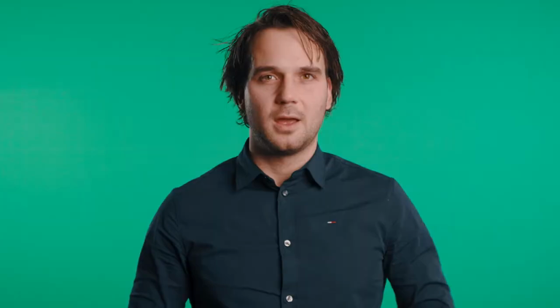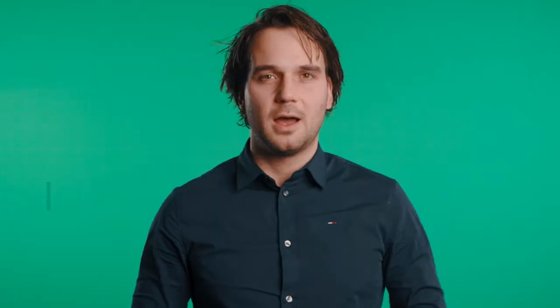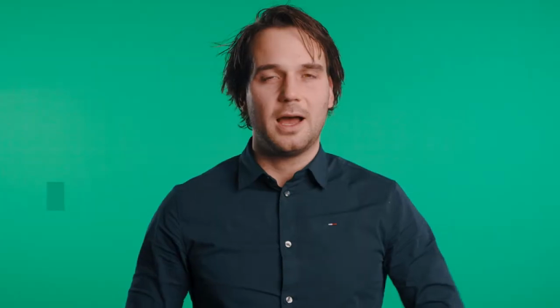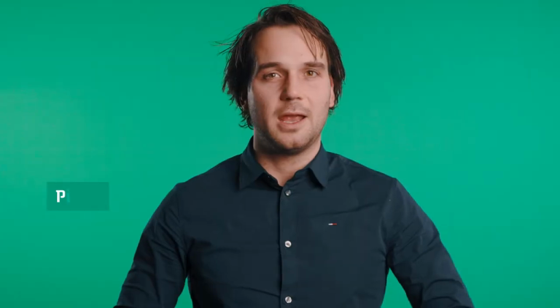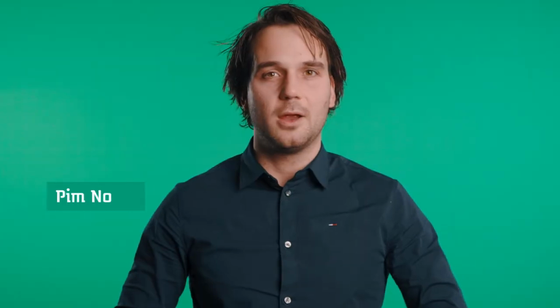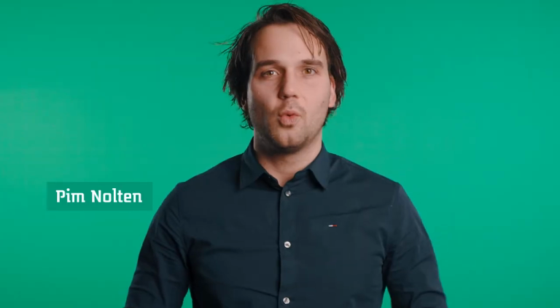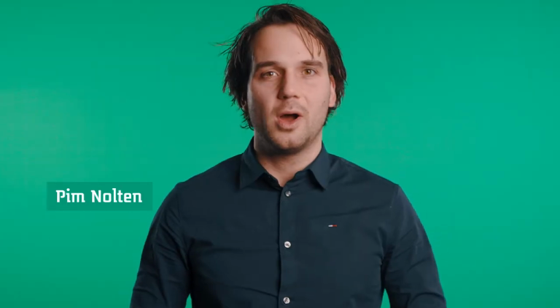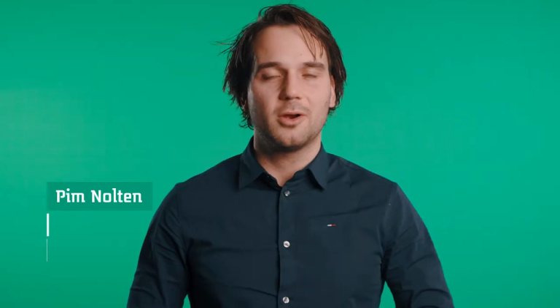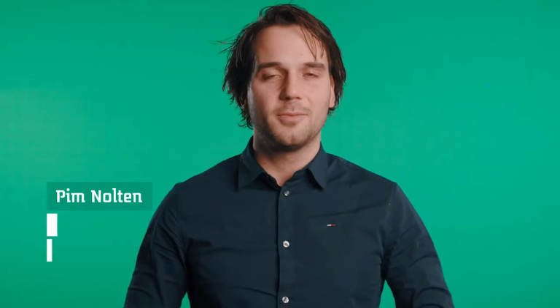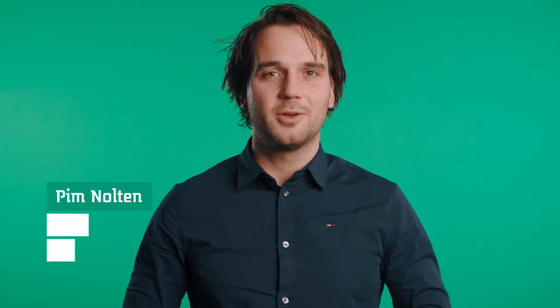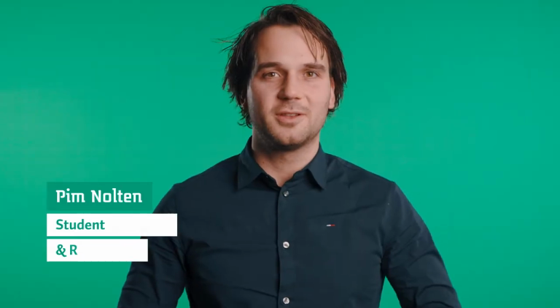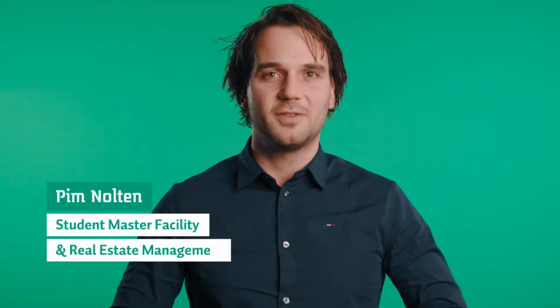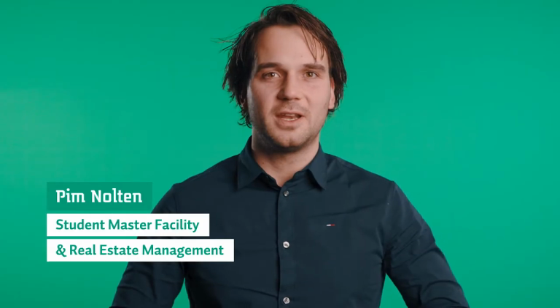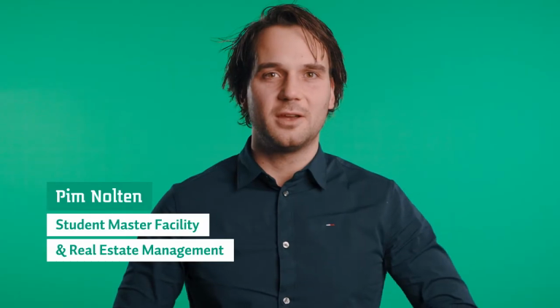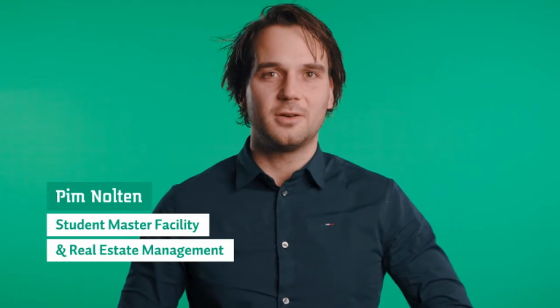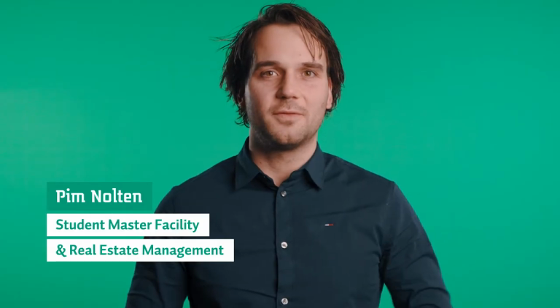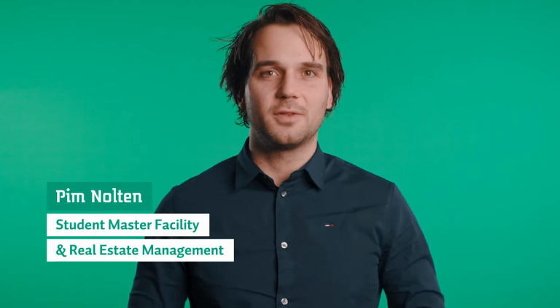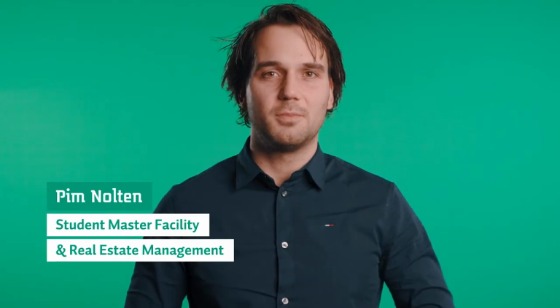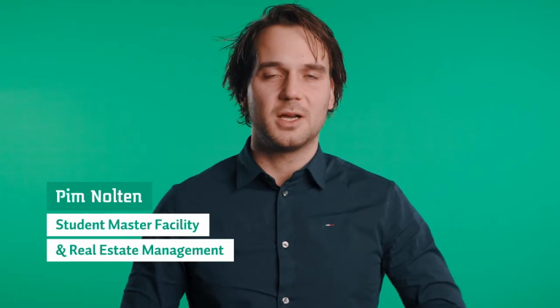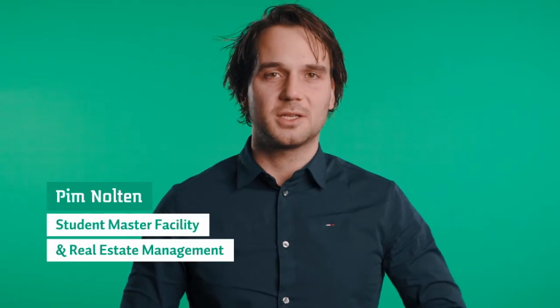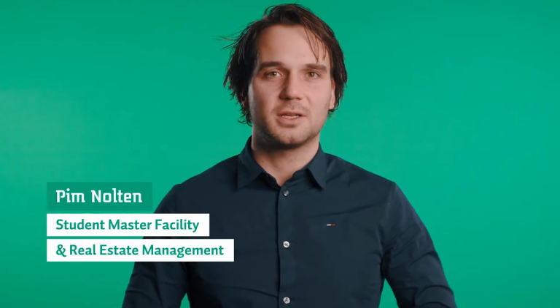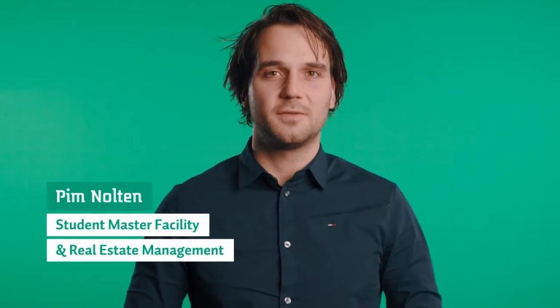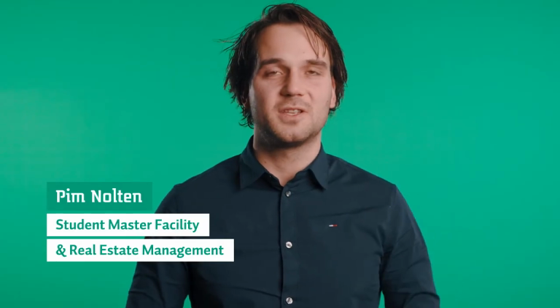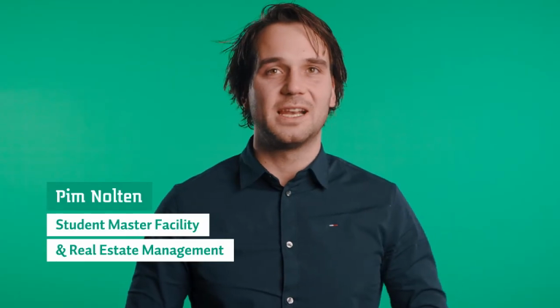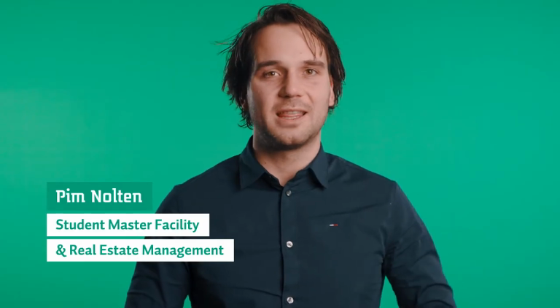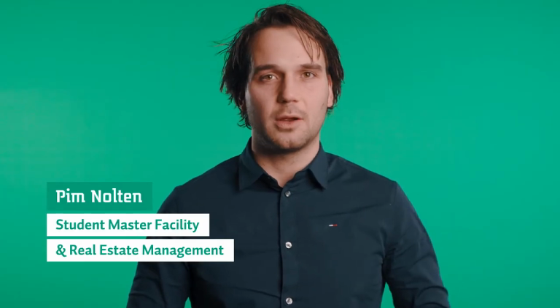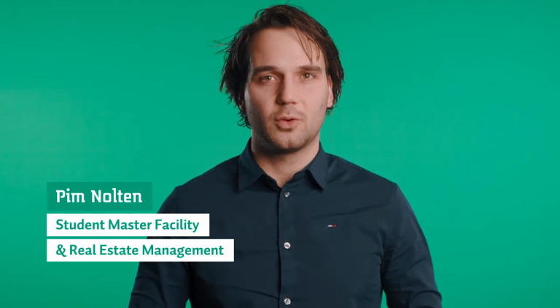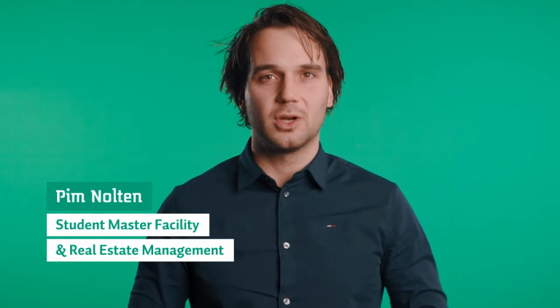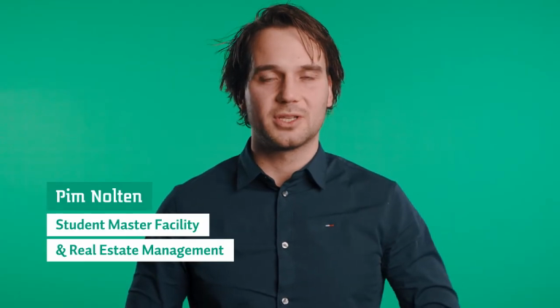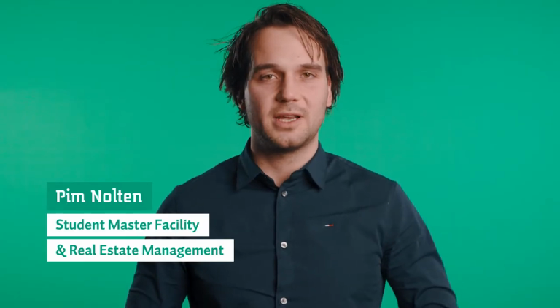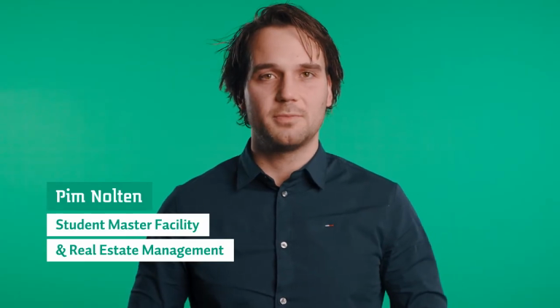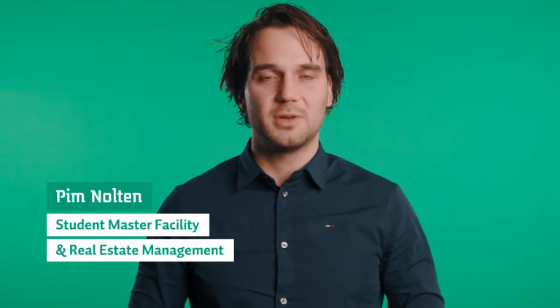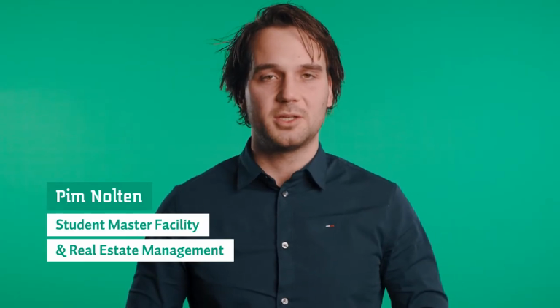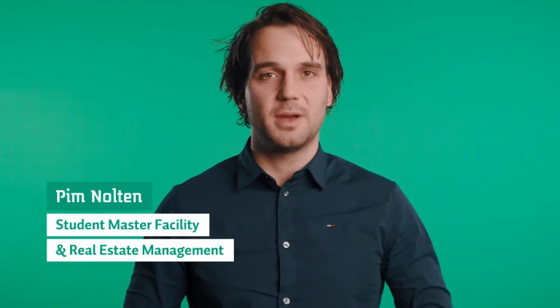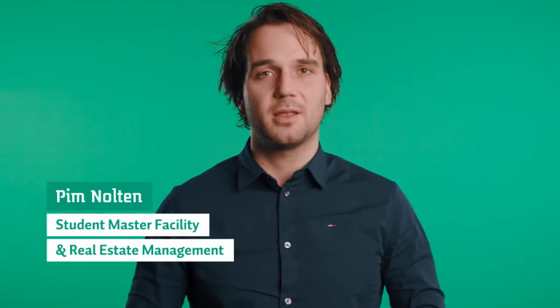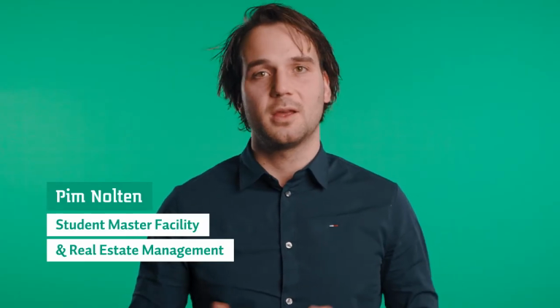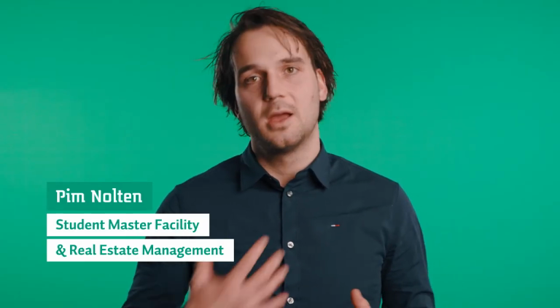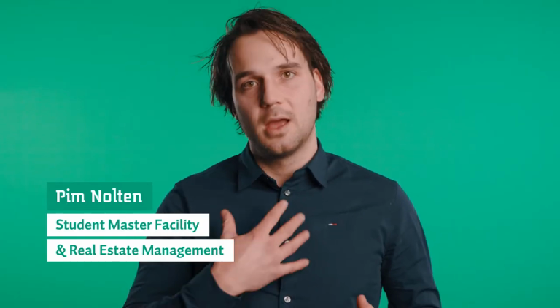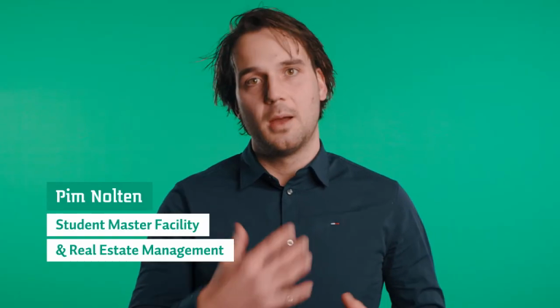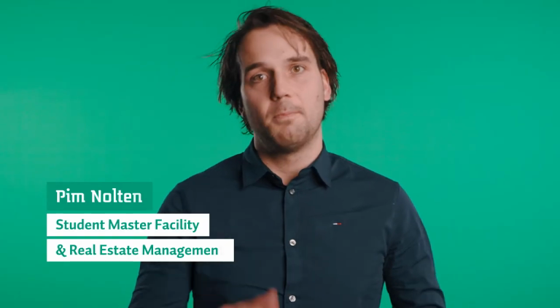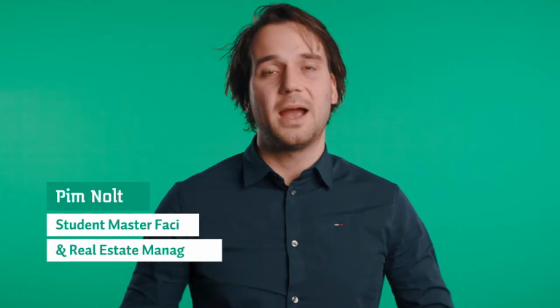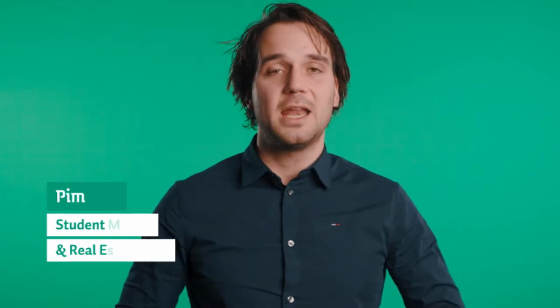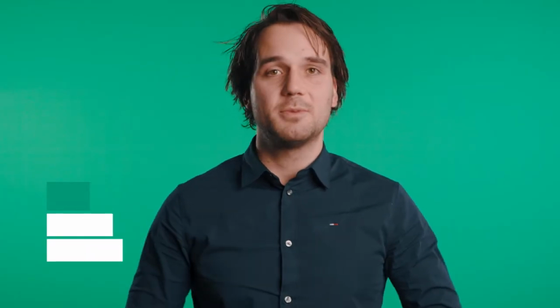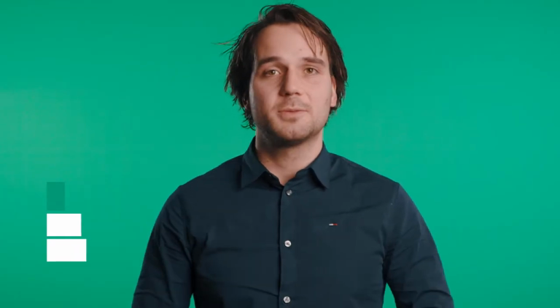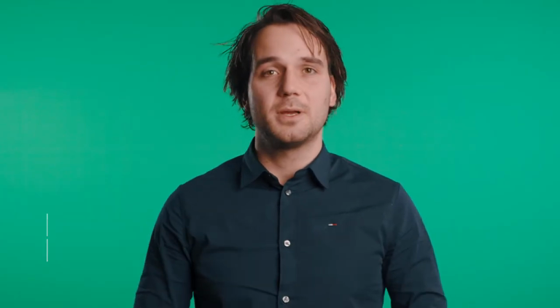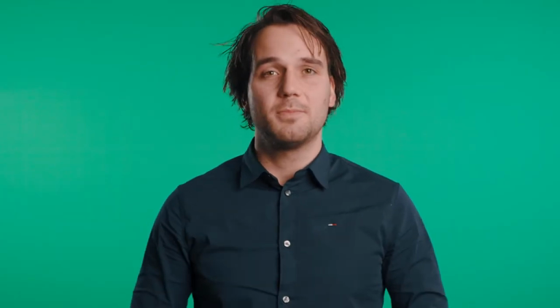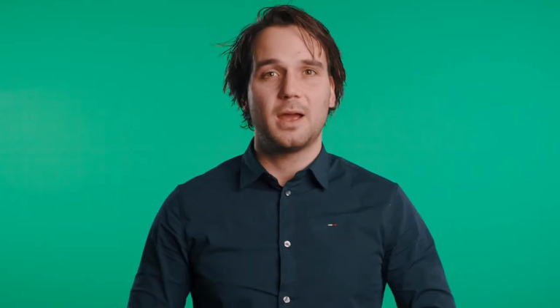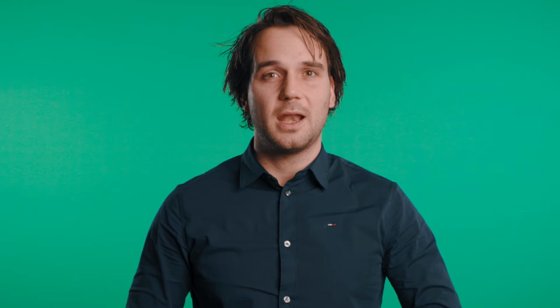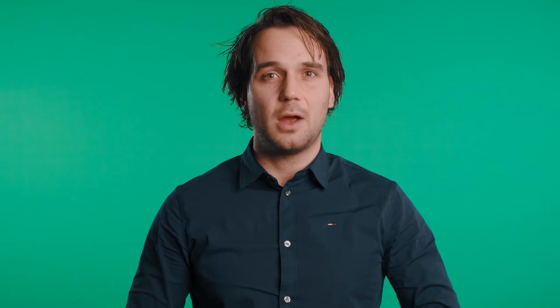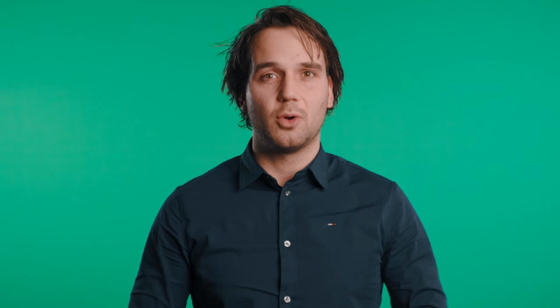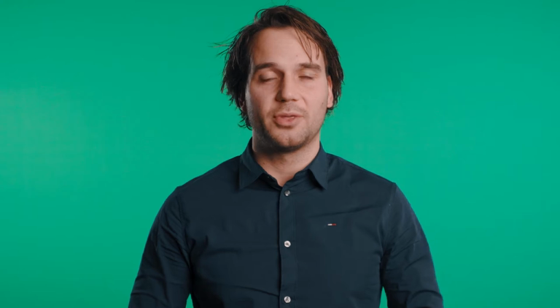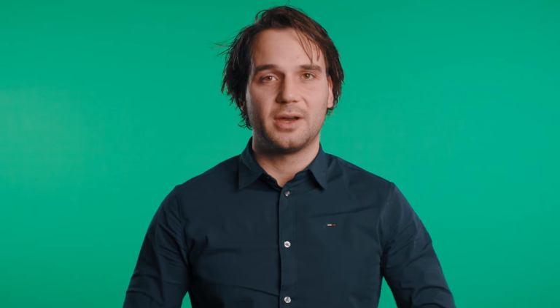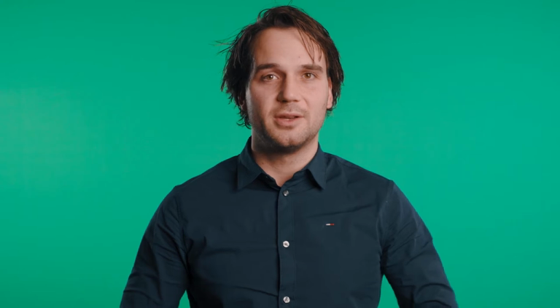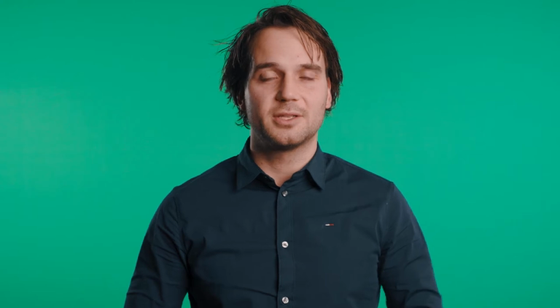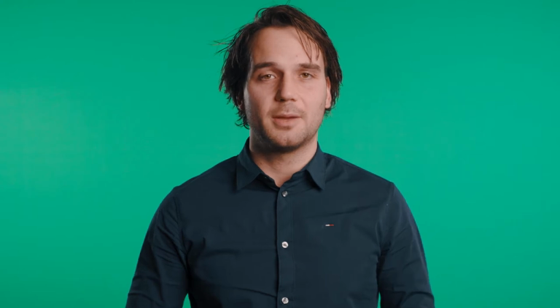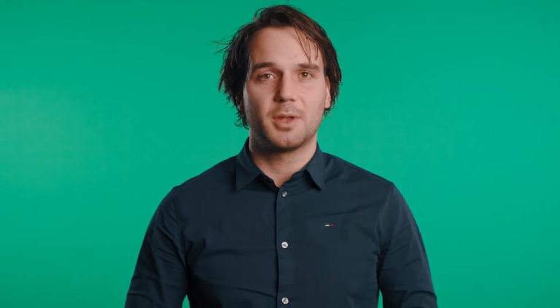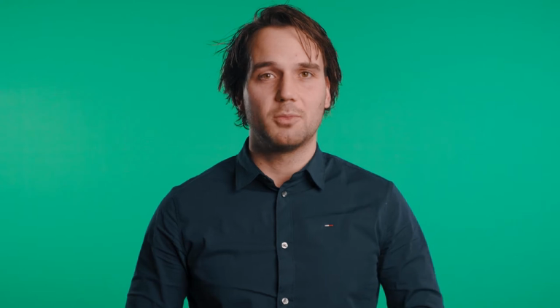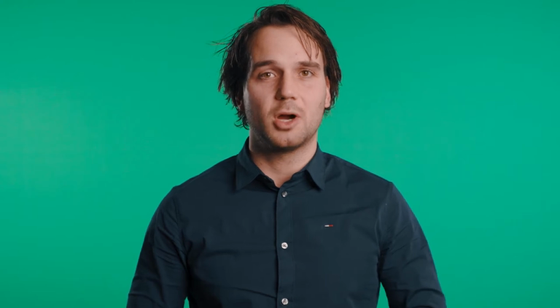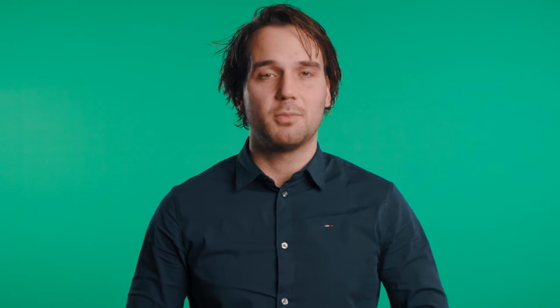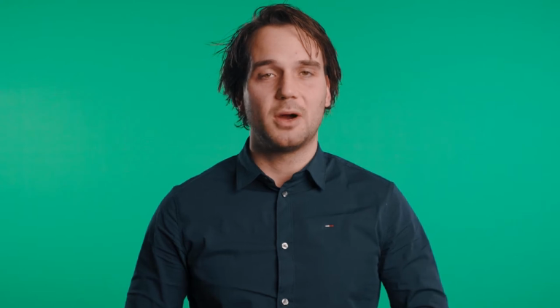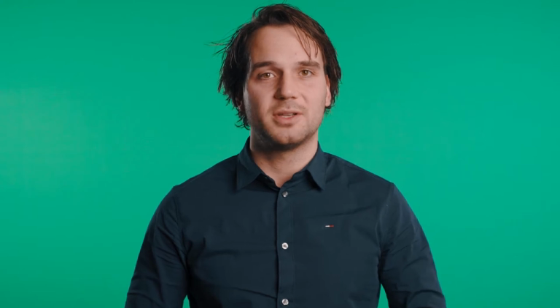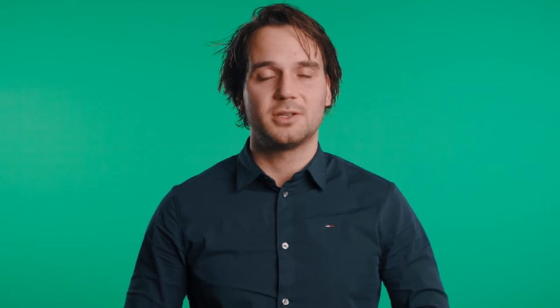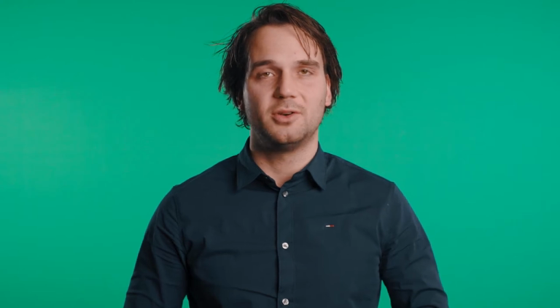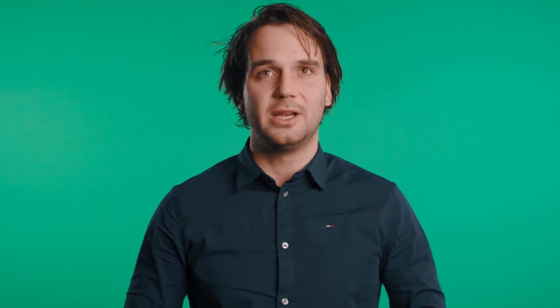Hi, welcome to this video of the Master Facility of Real Estate Management. My name is Pim and I will tell you something more about the study.